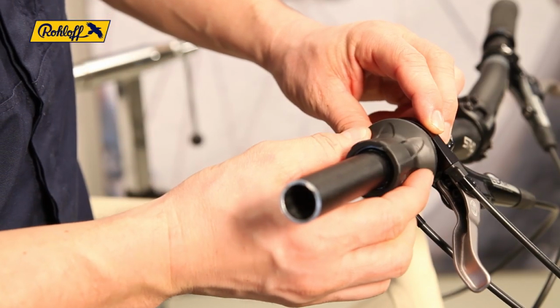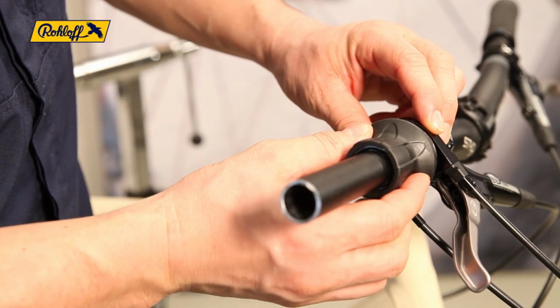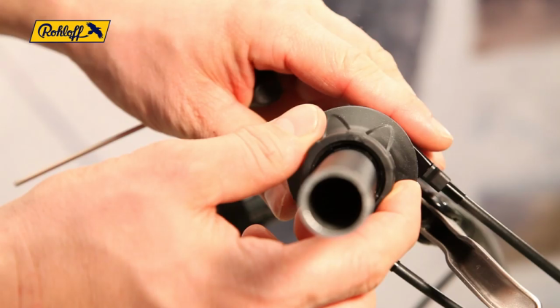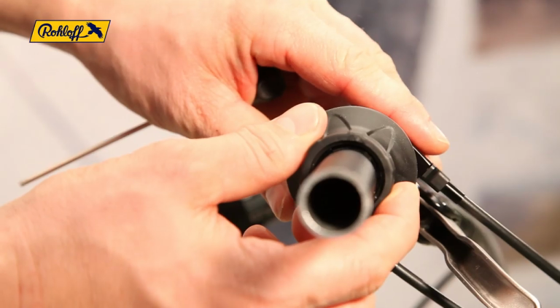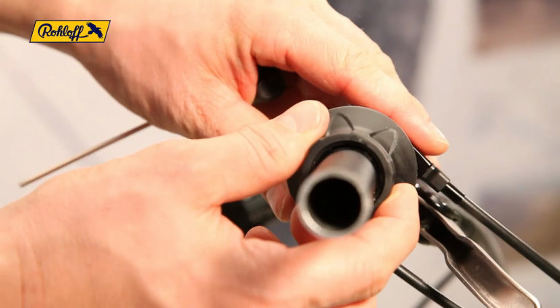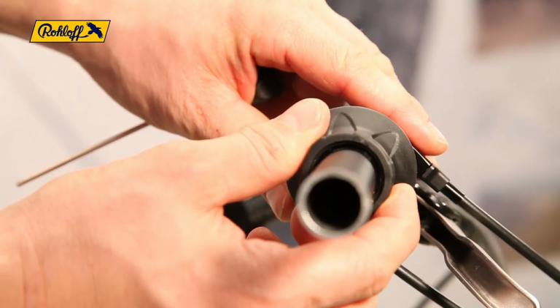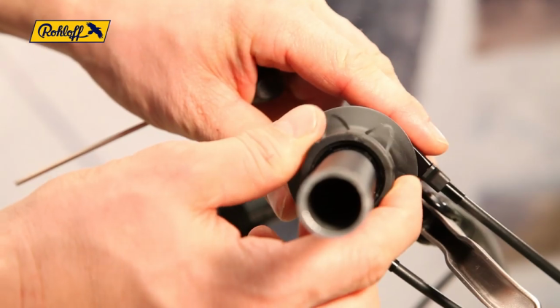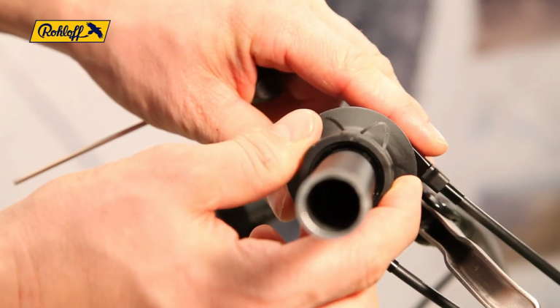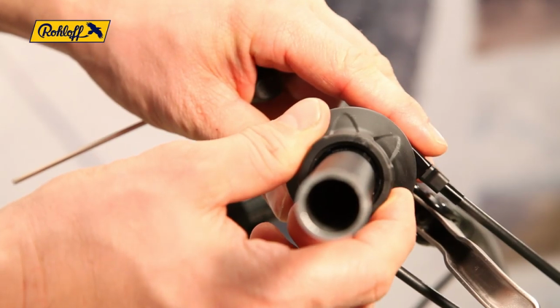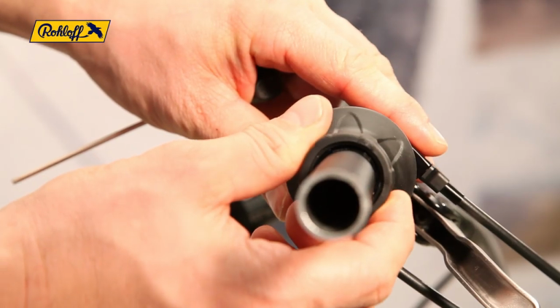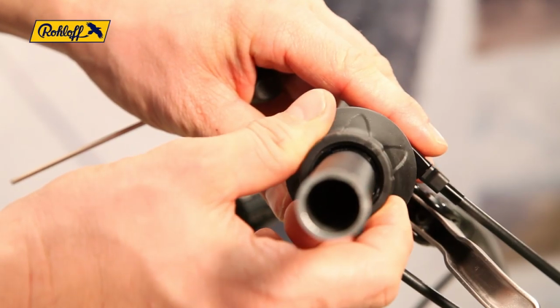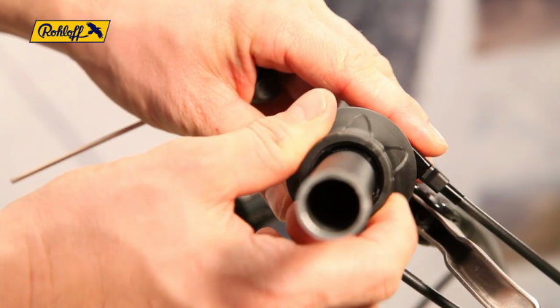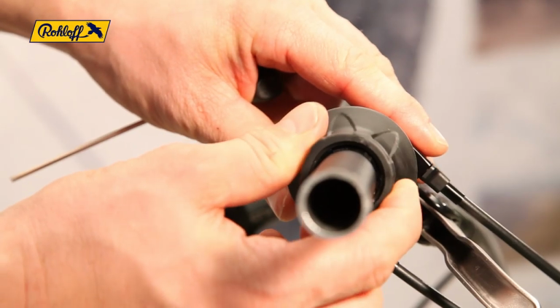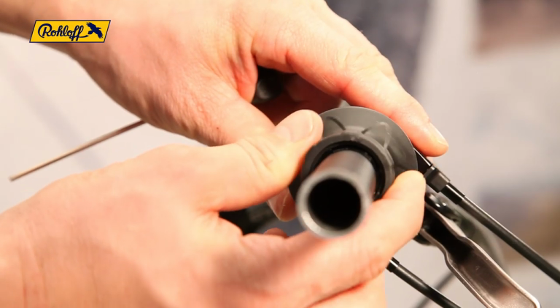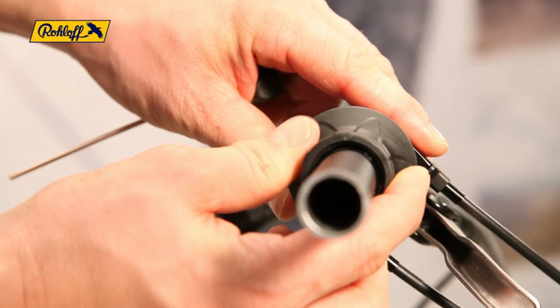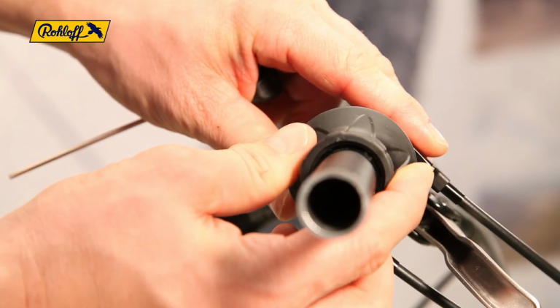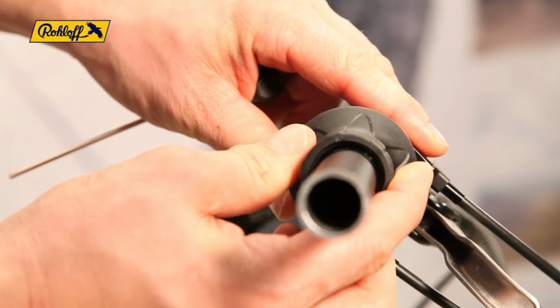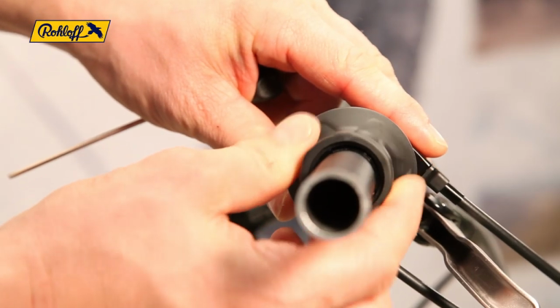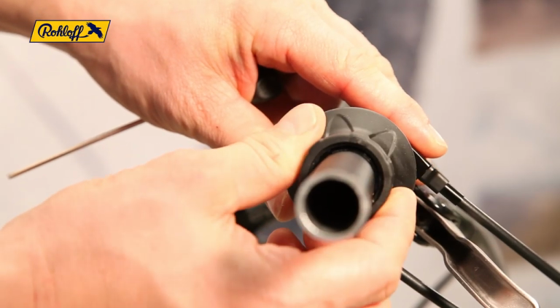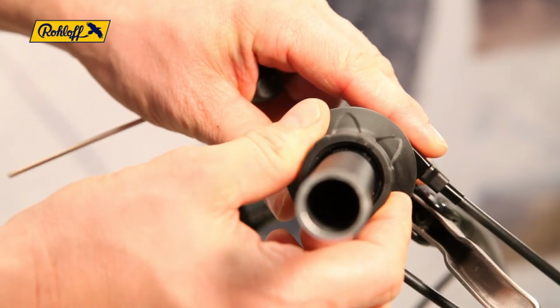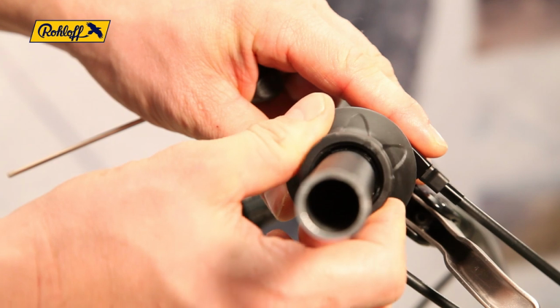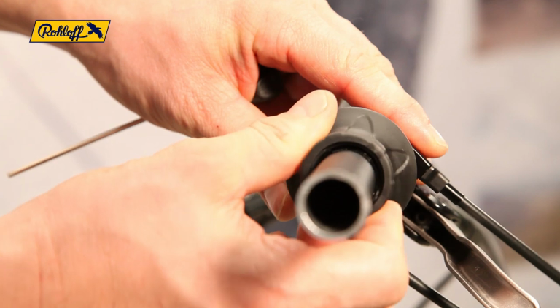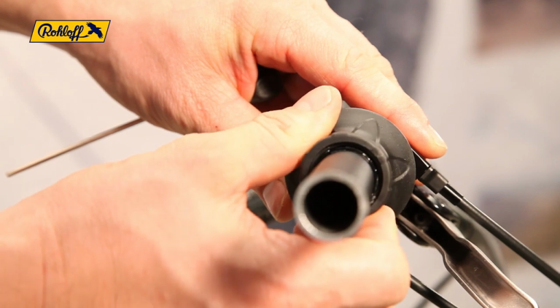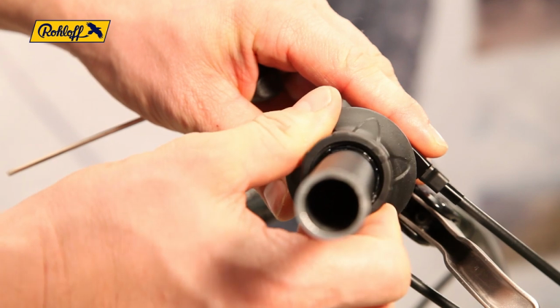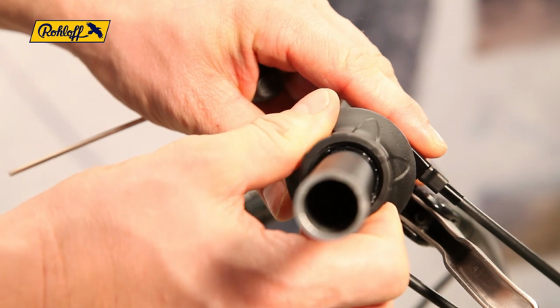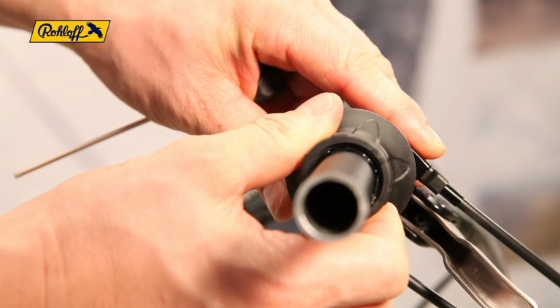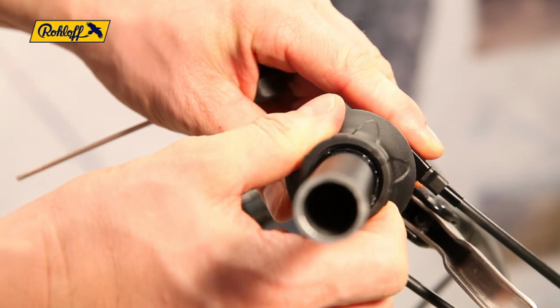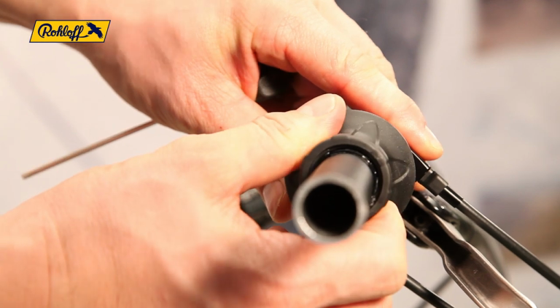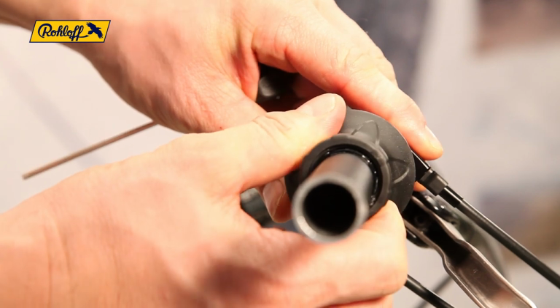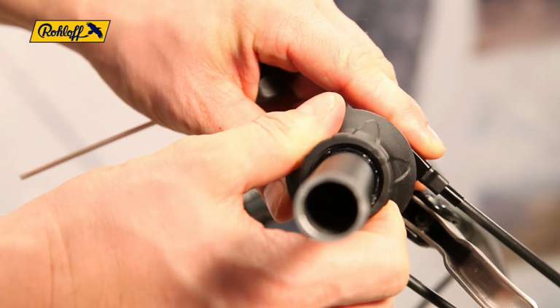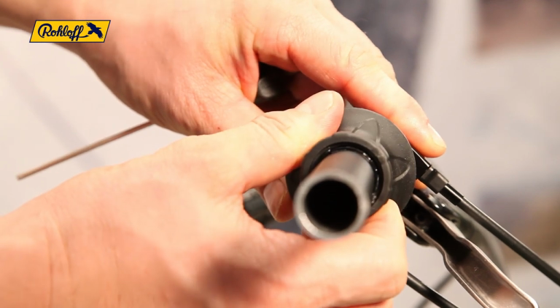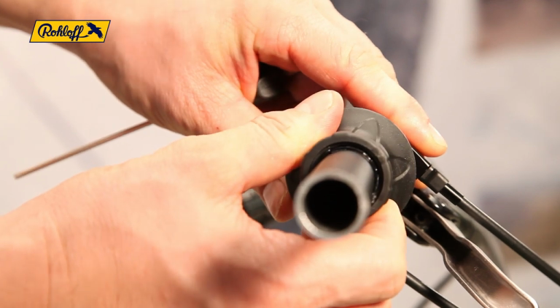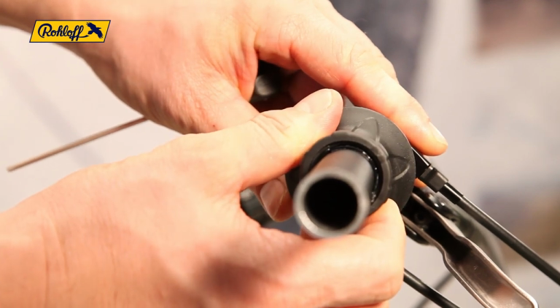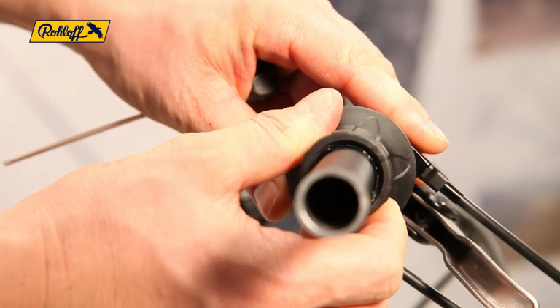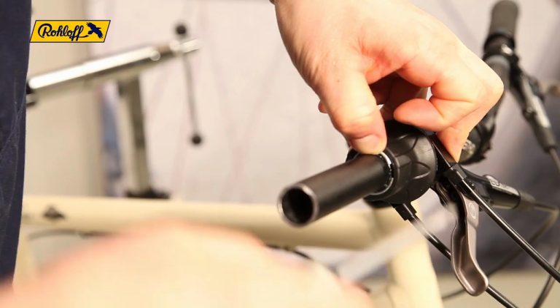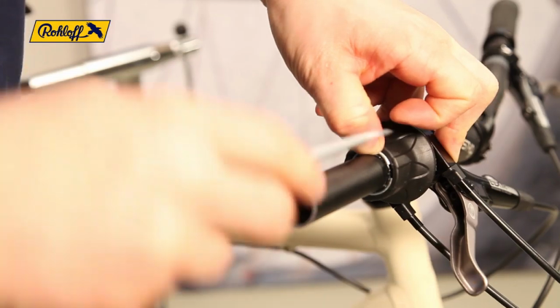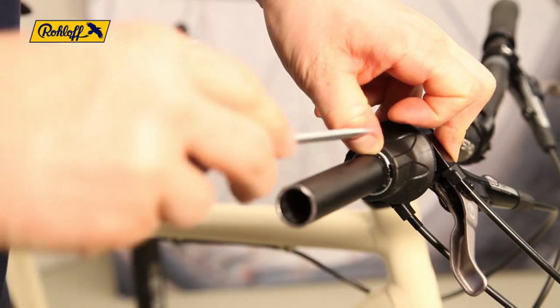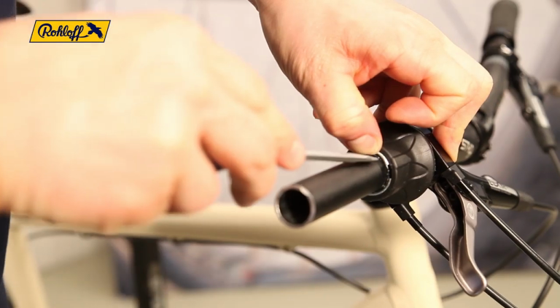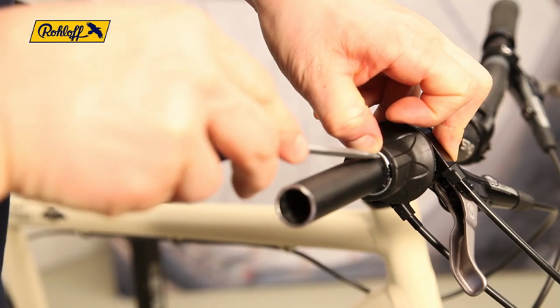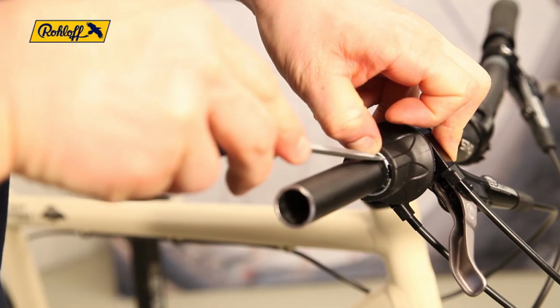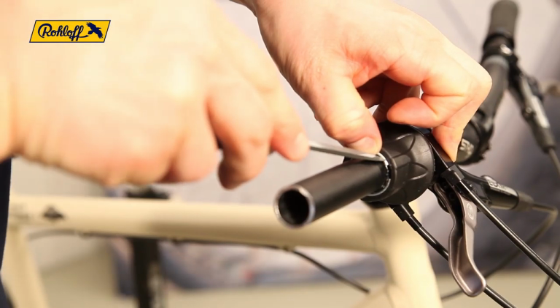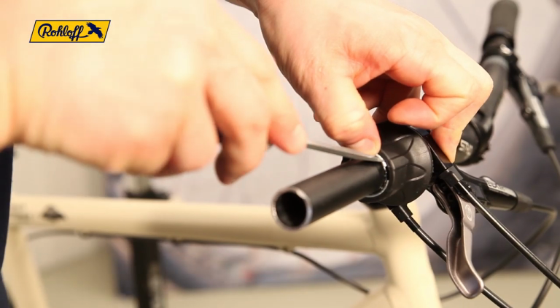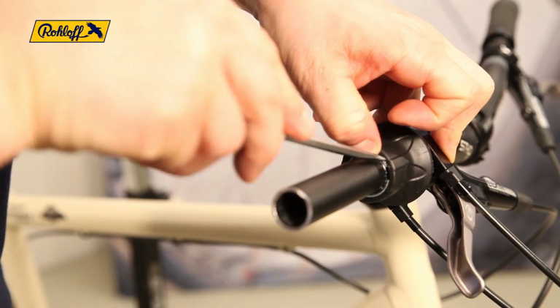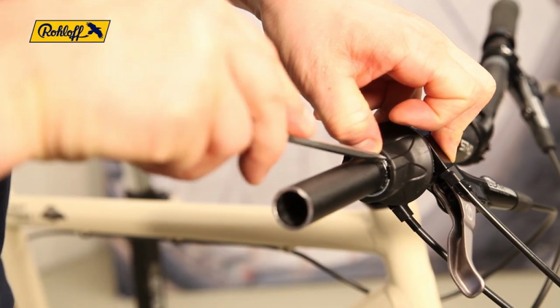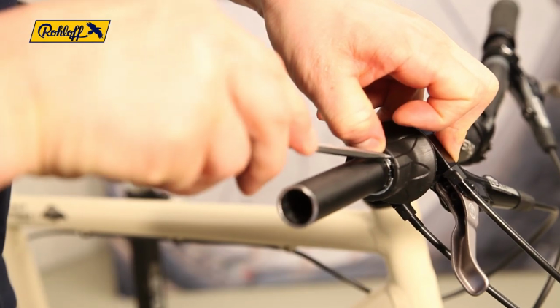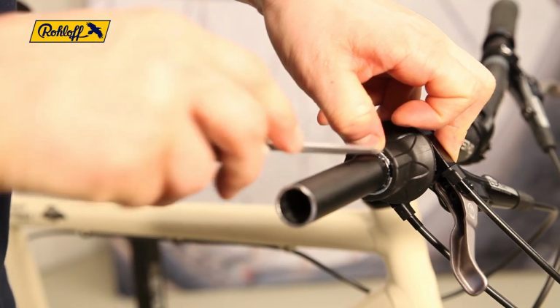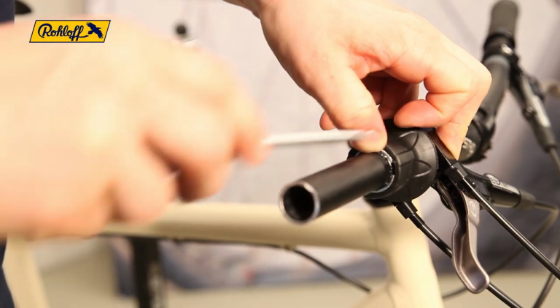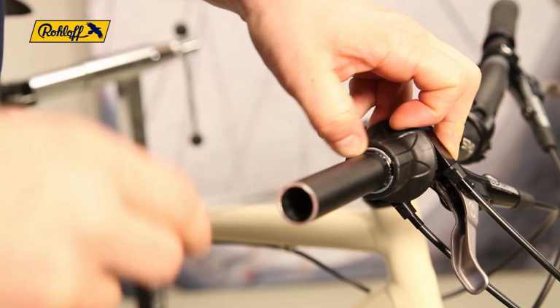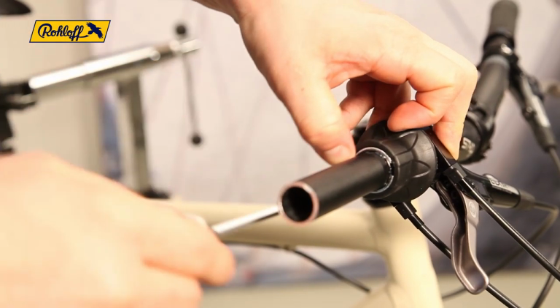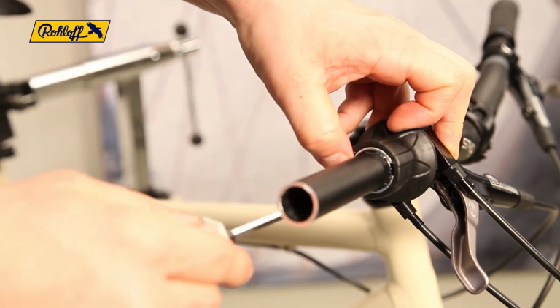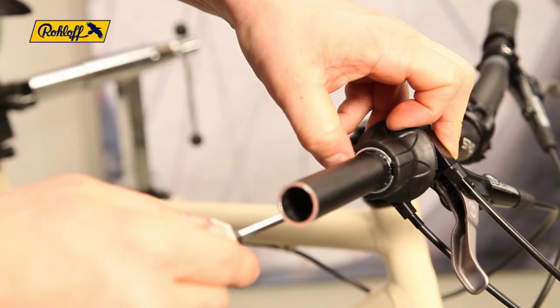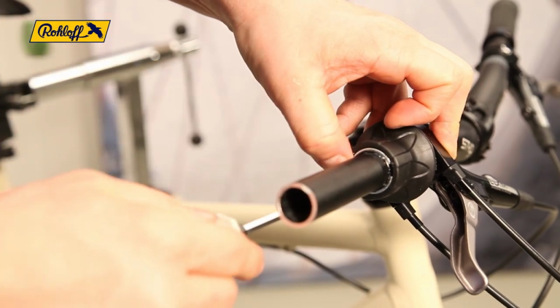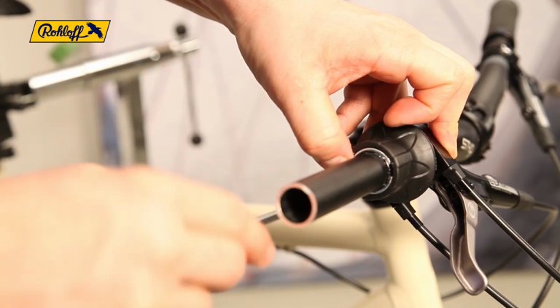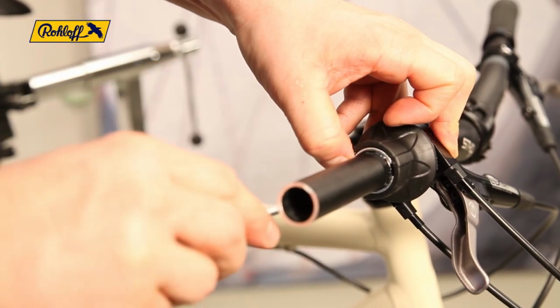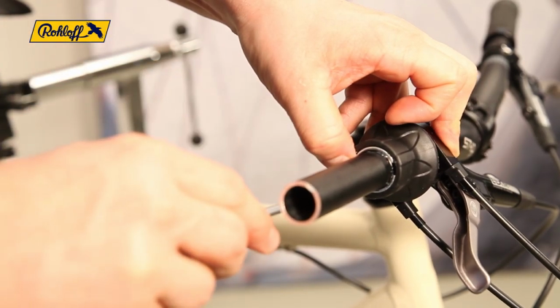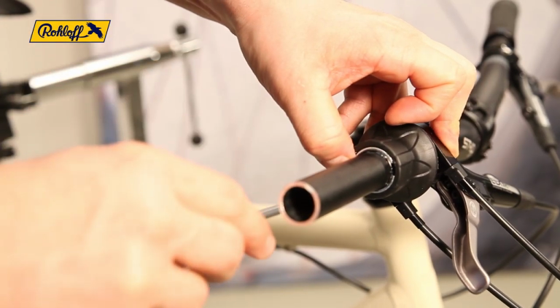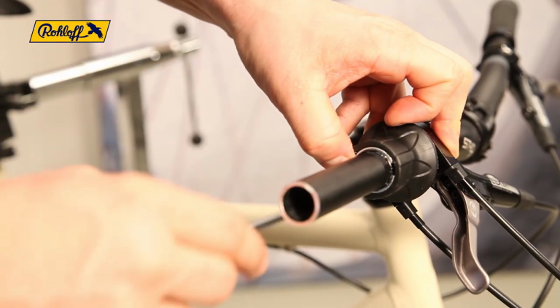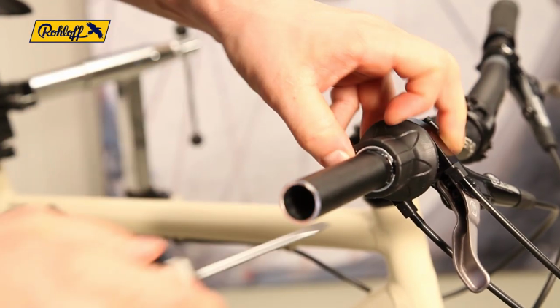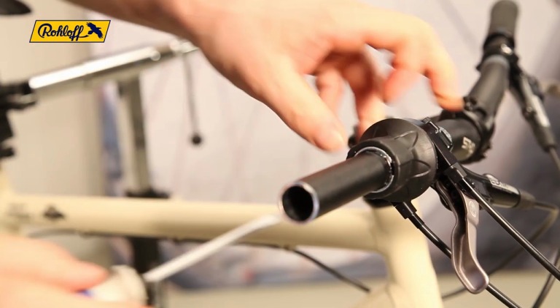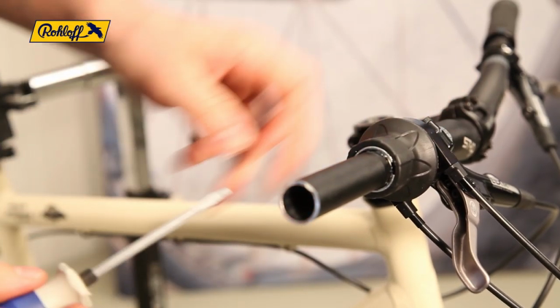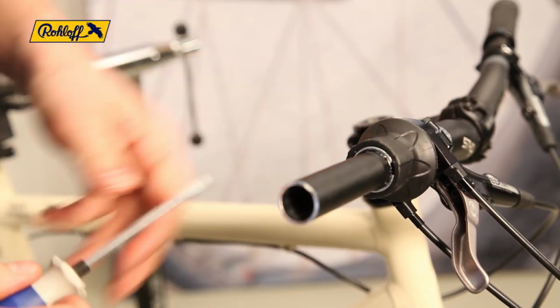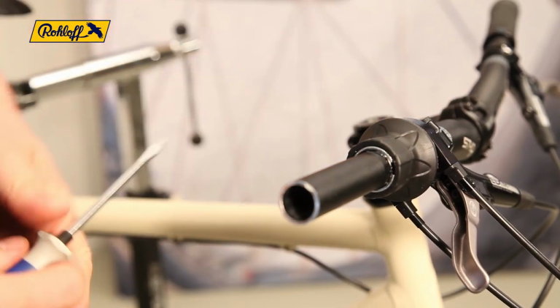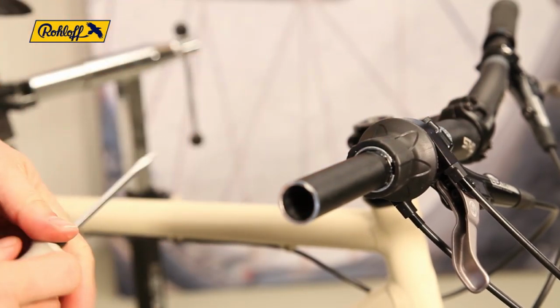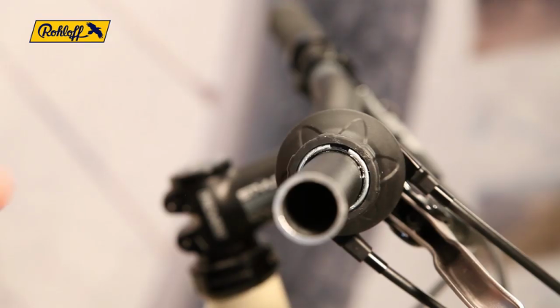Once together, refit the circlip and check that the twist shifter can rotate through all 14 gears.